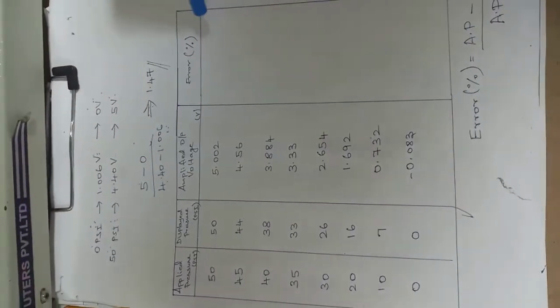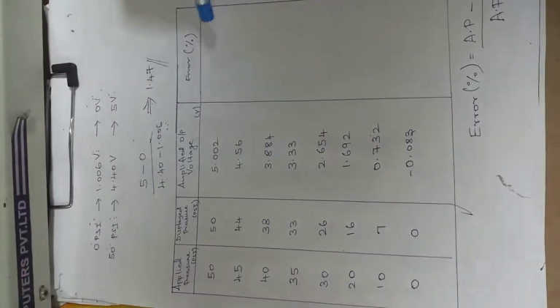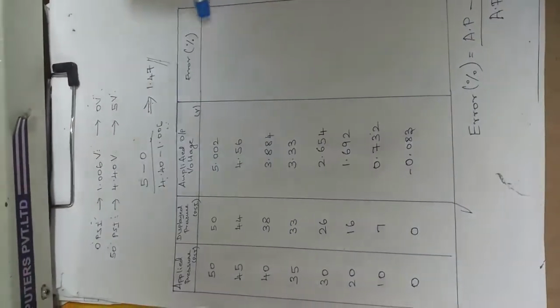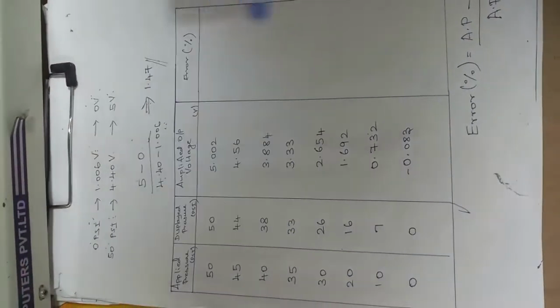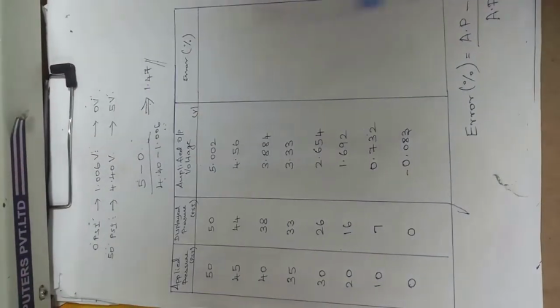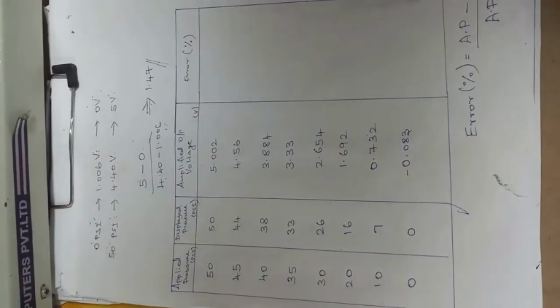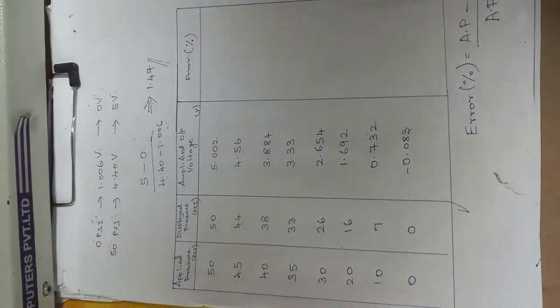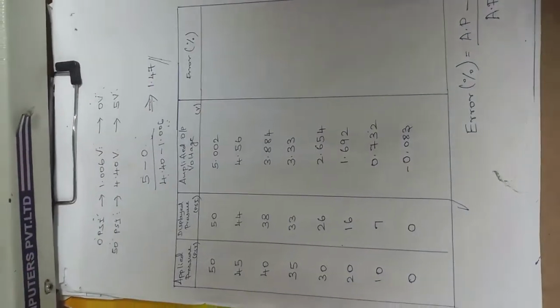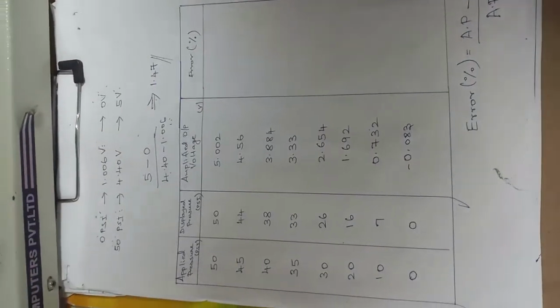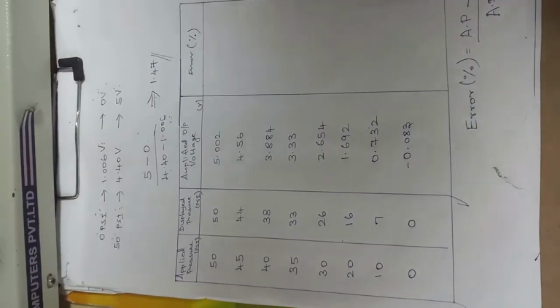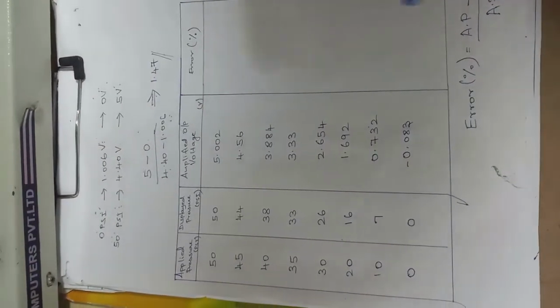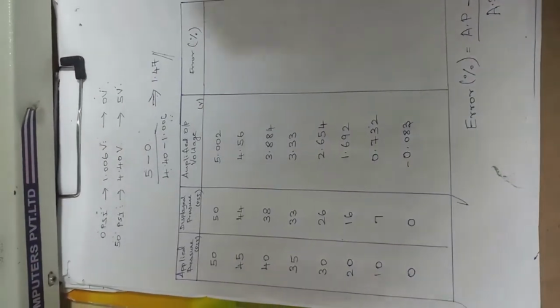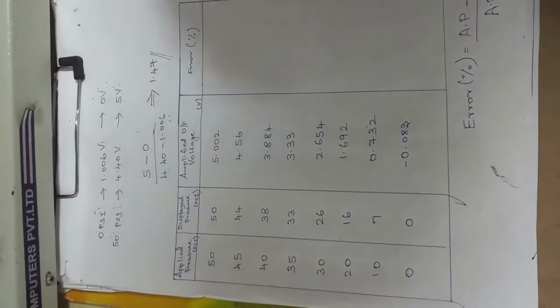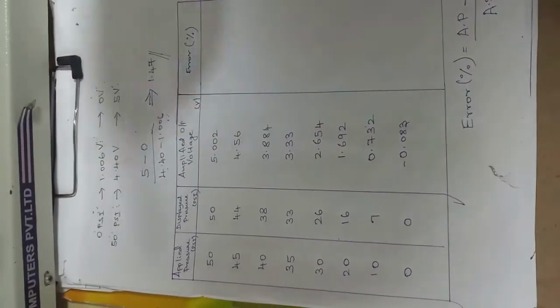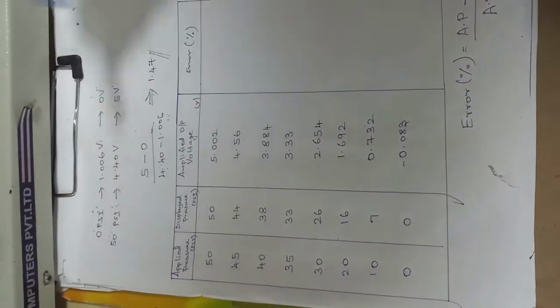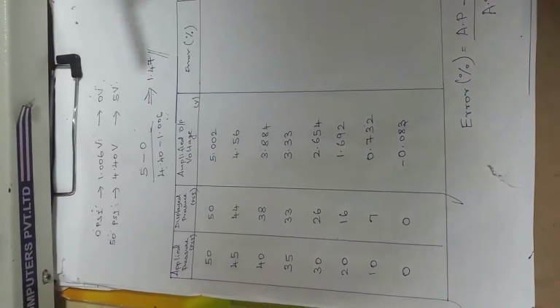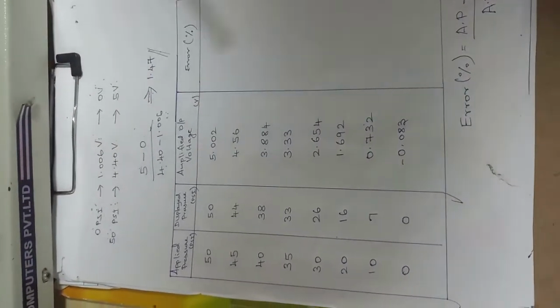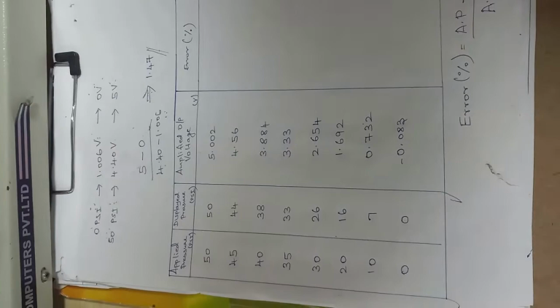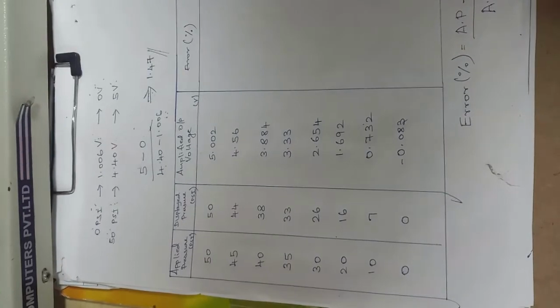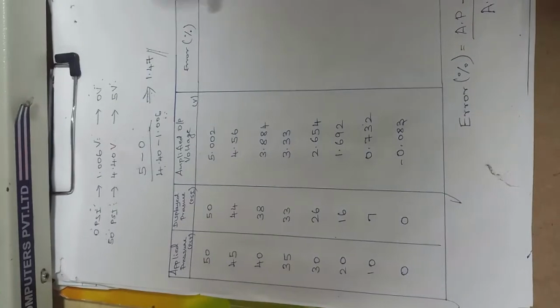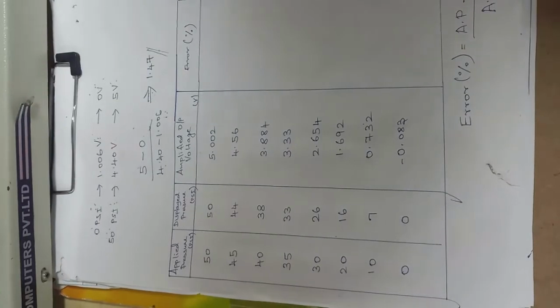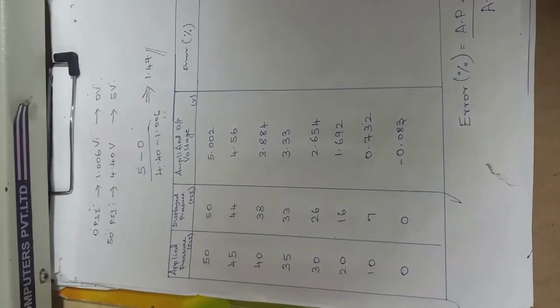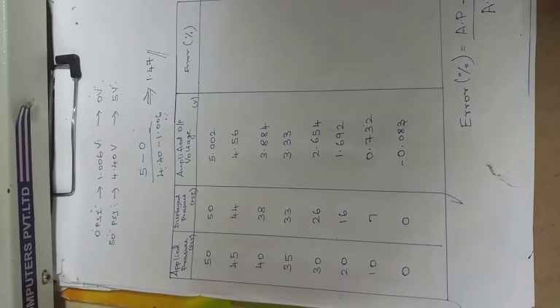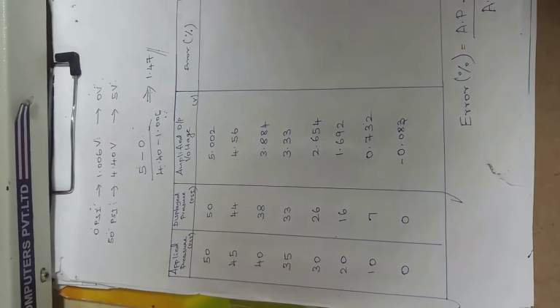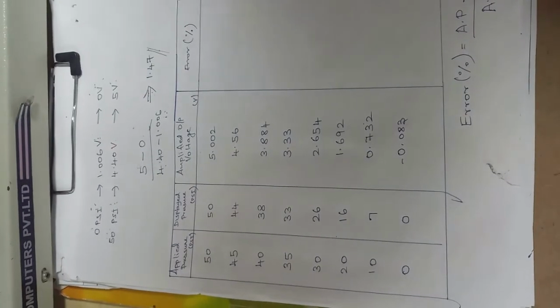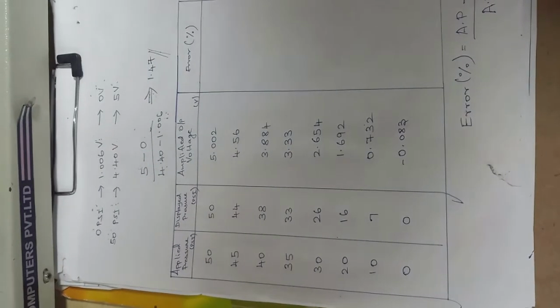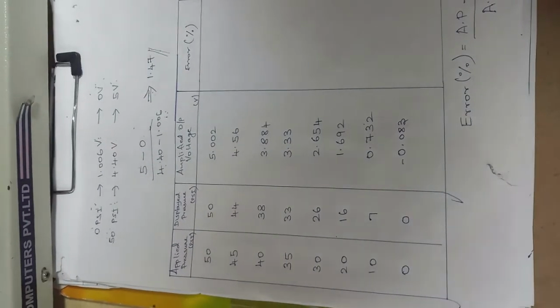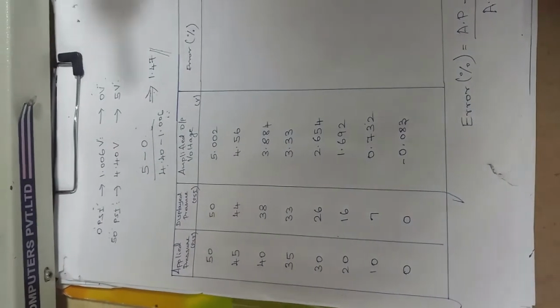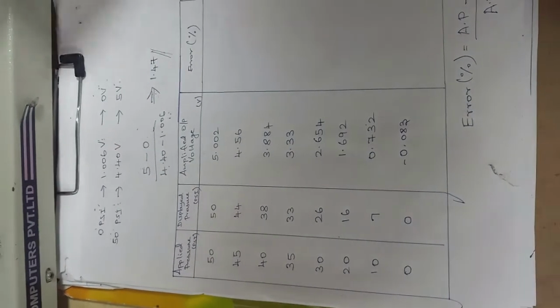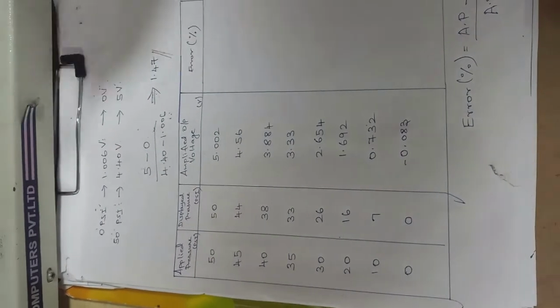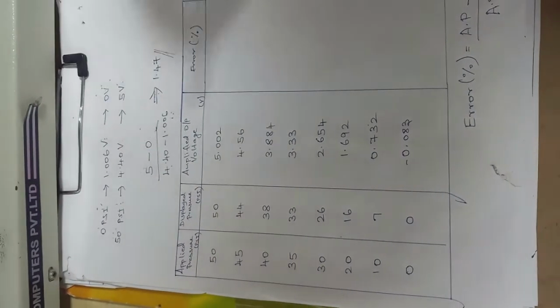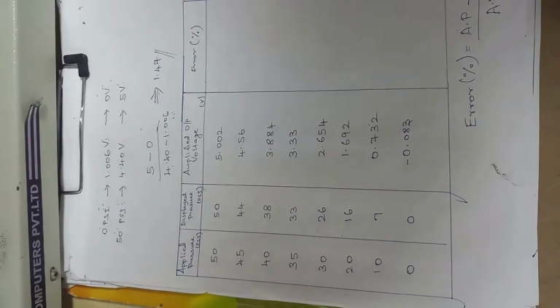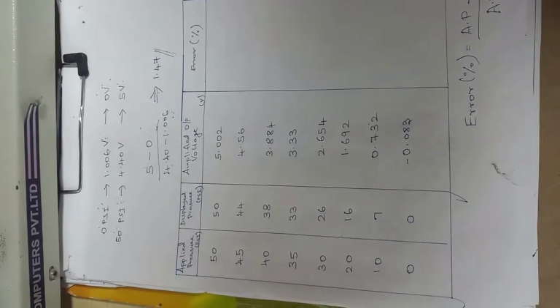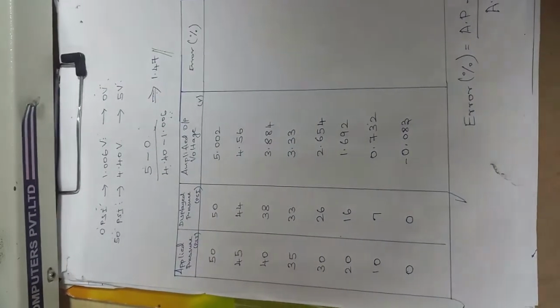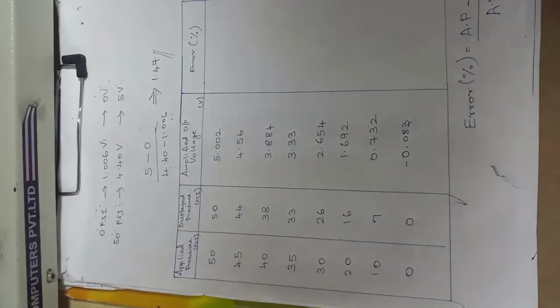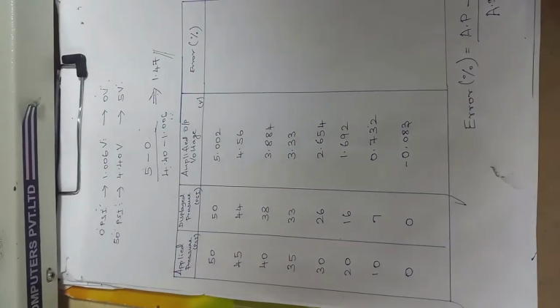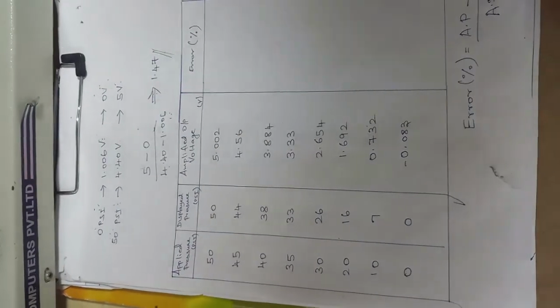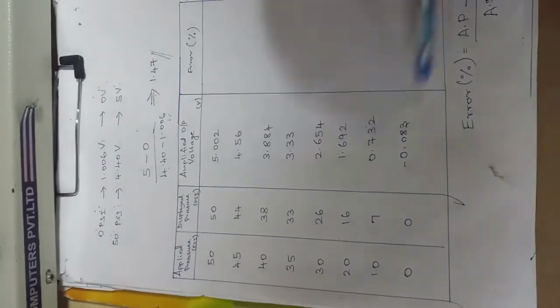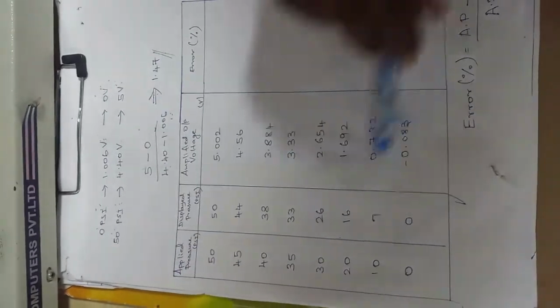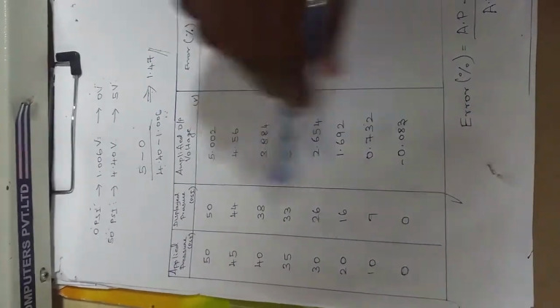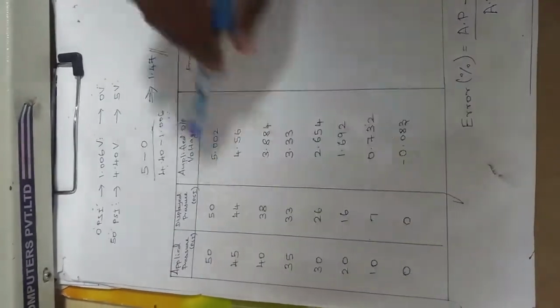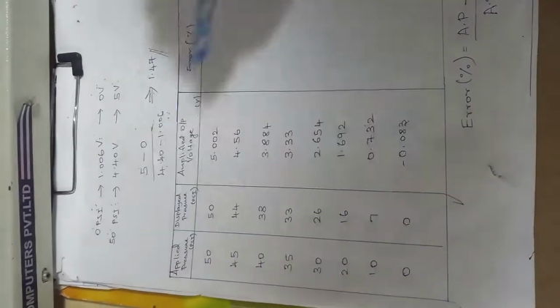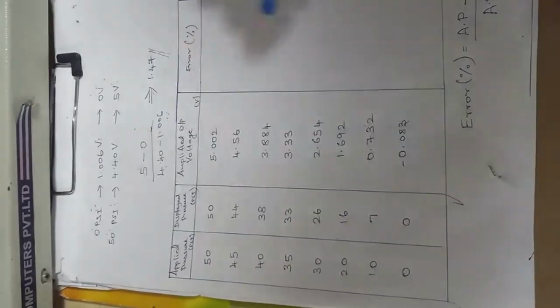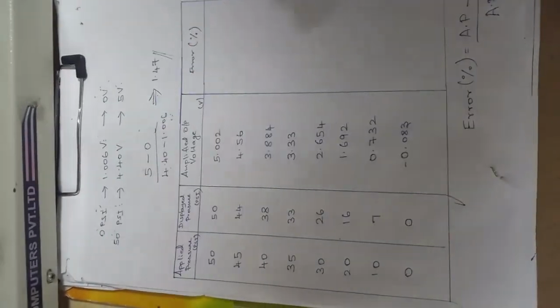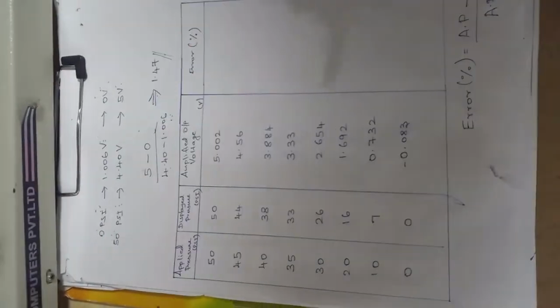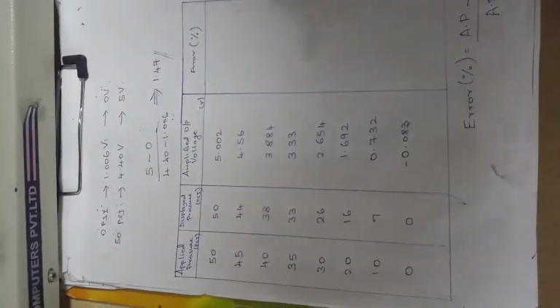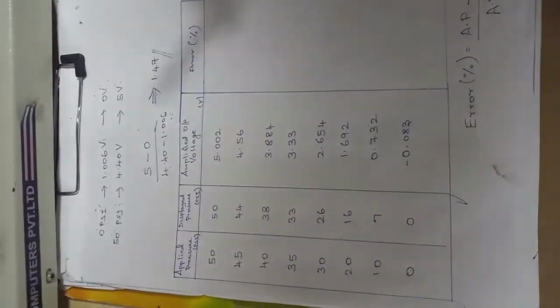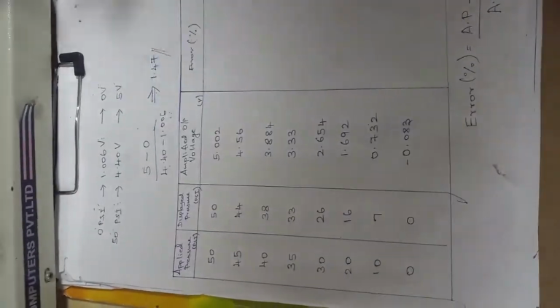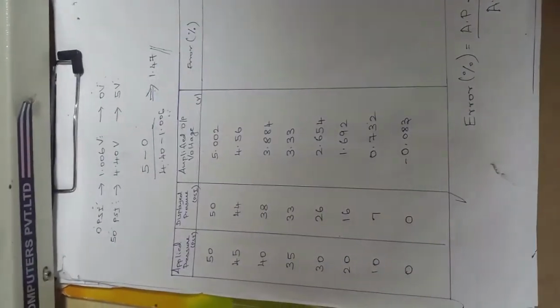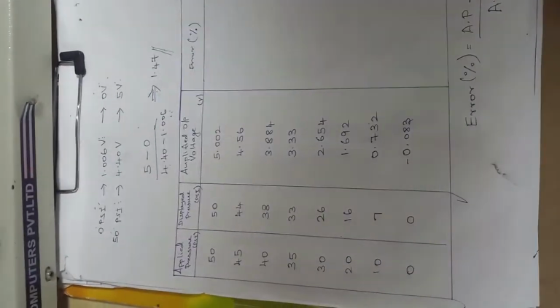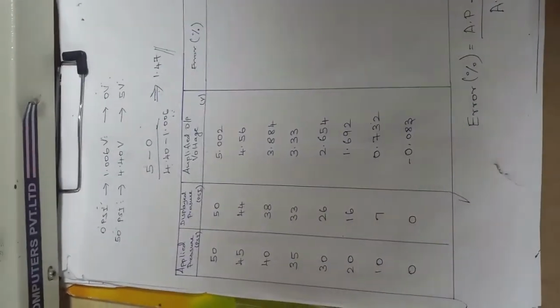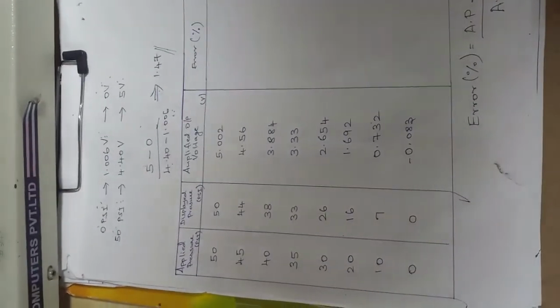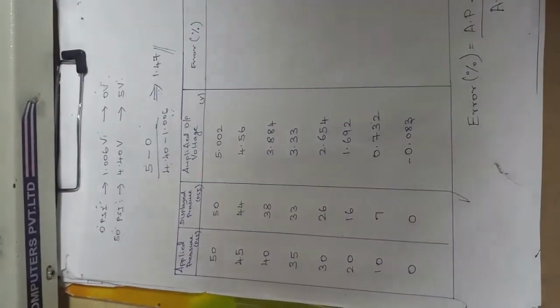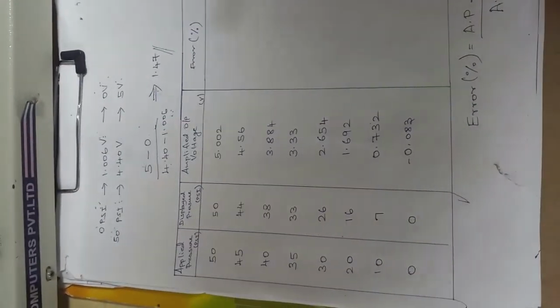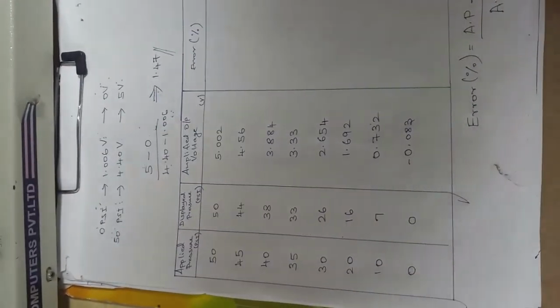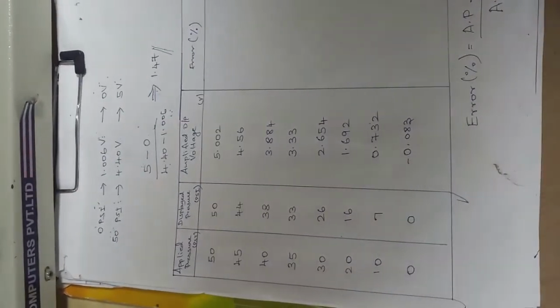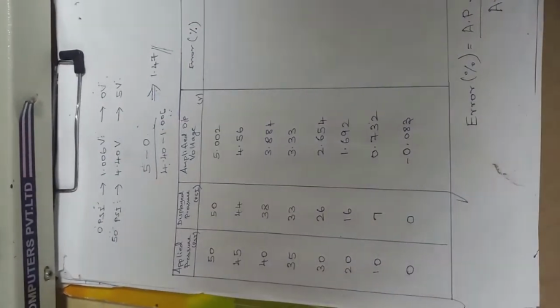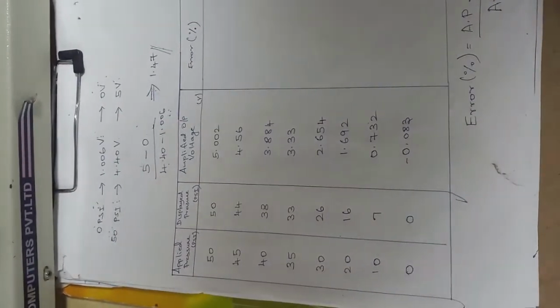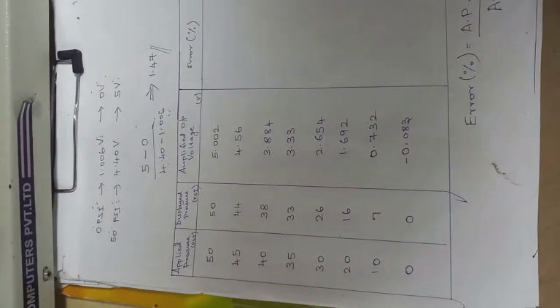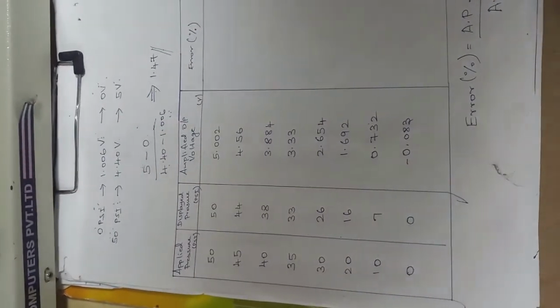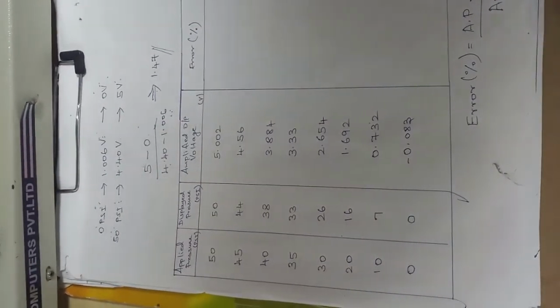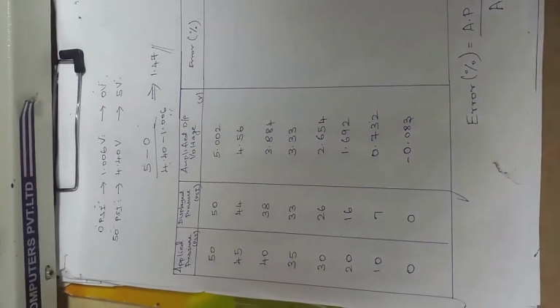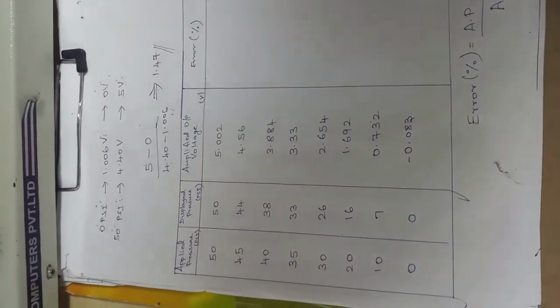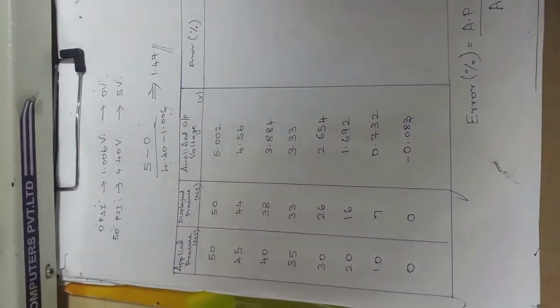Based on your error values, you can draw a graph and see the output. This is the output of the pressure transmitter experiment.